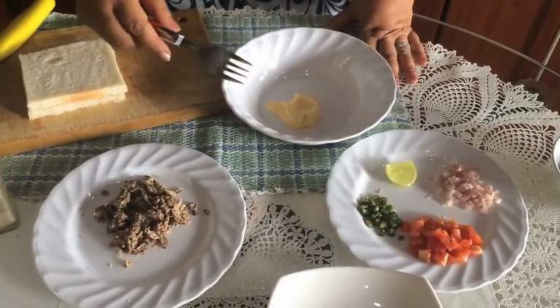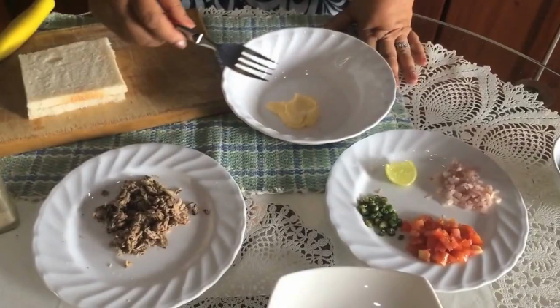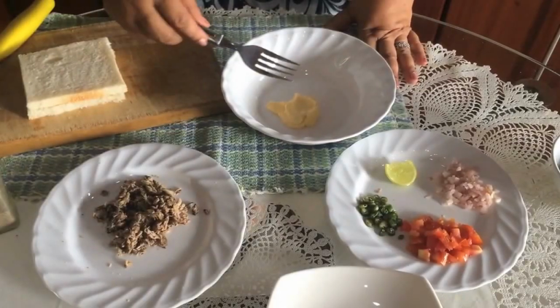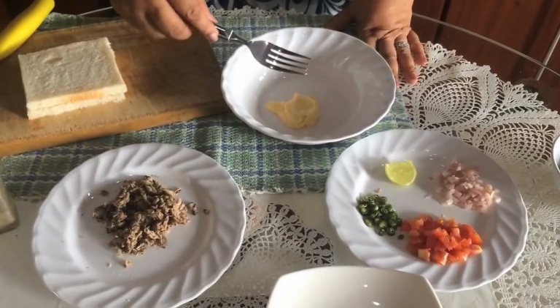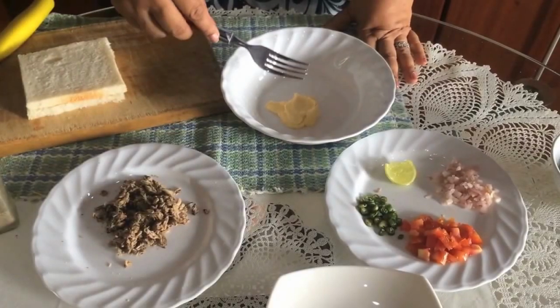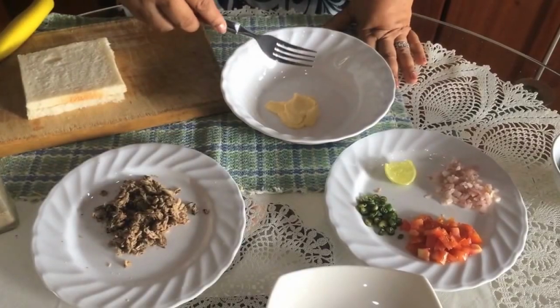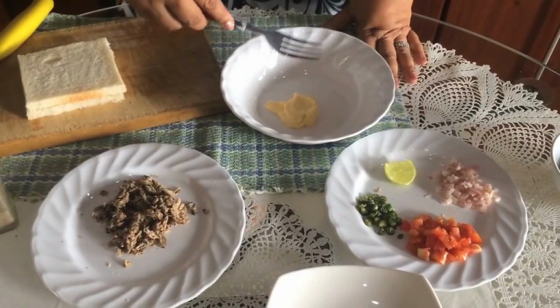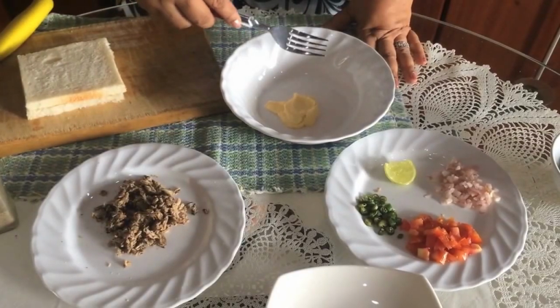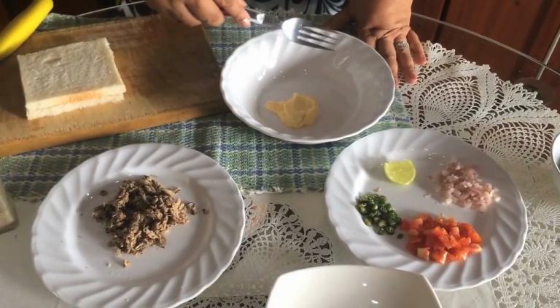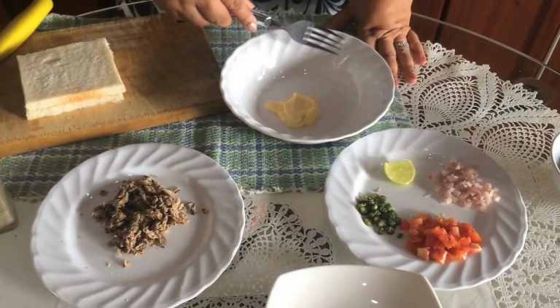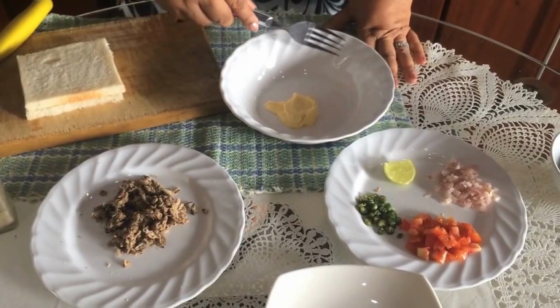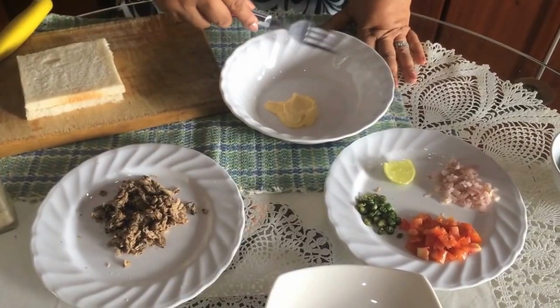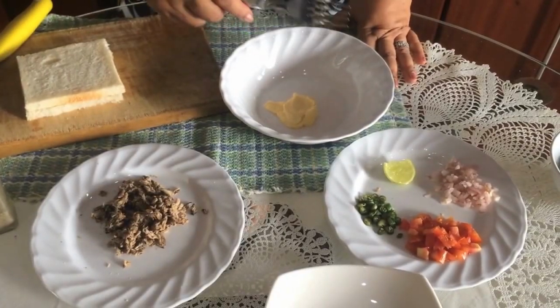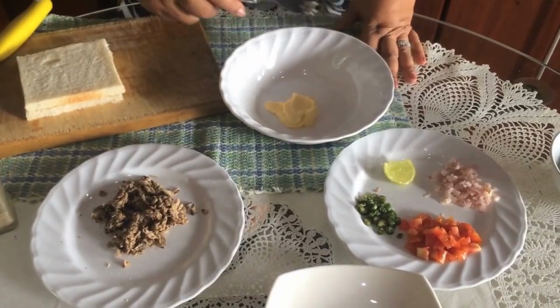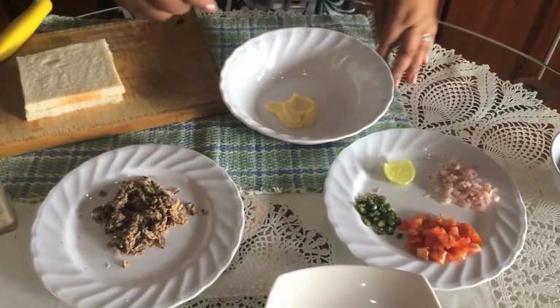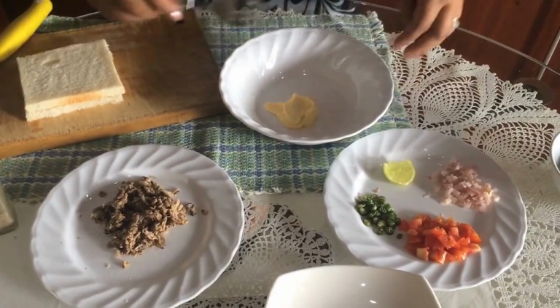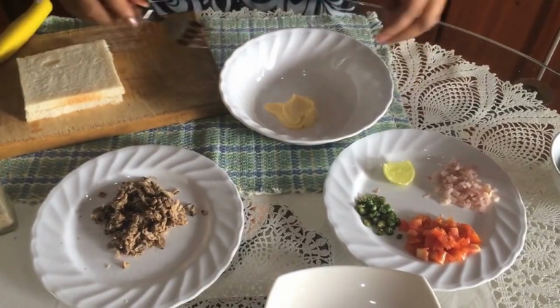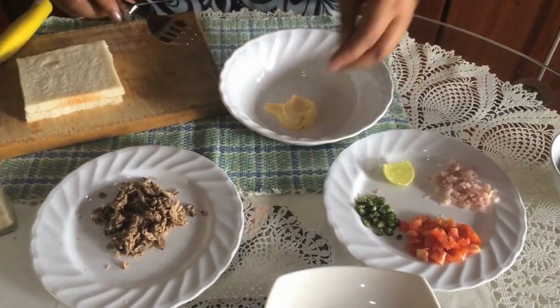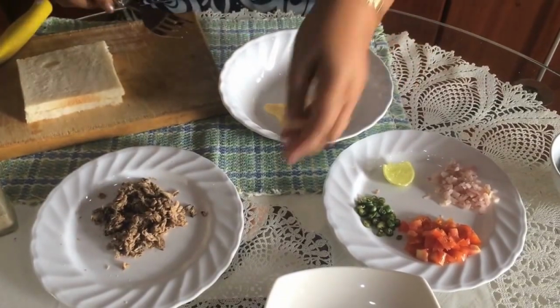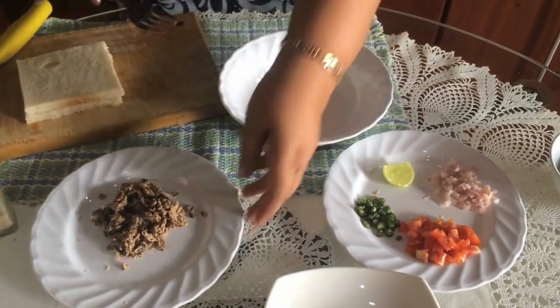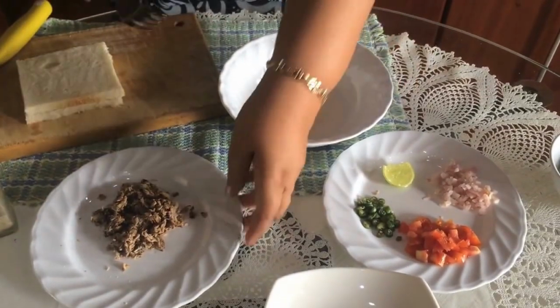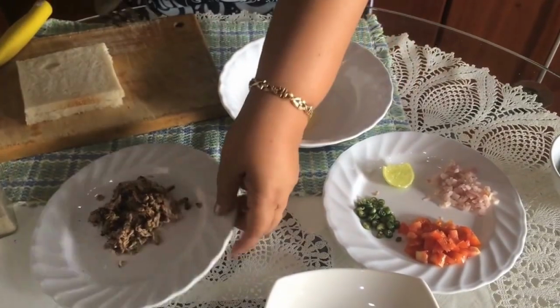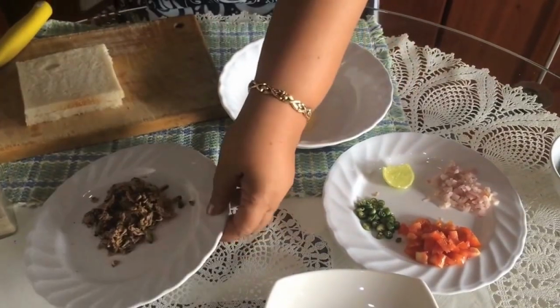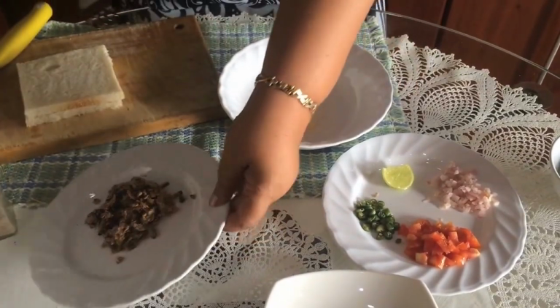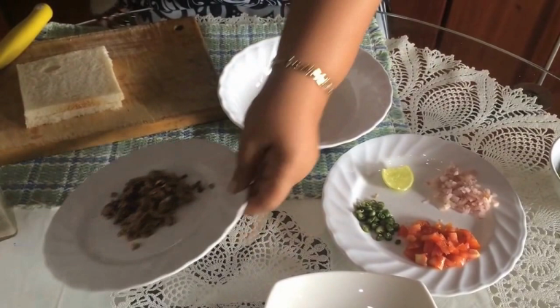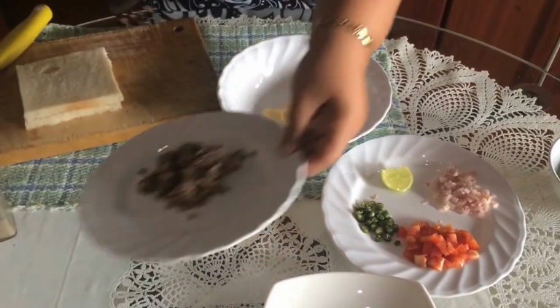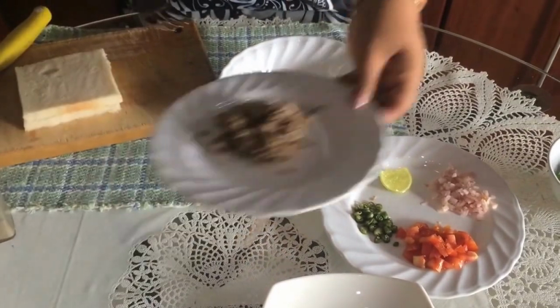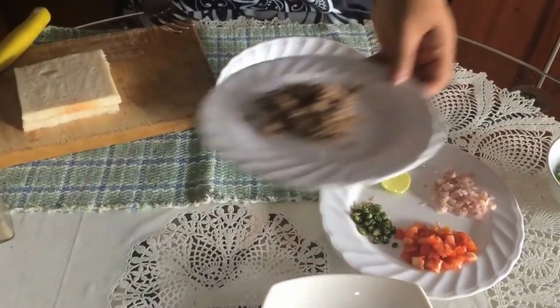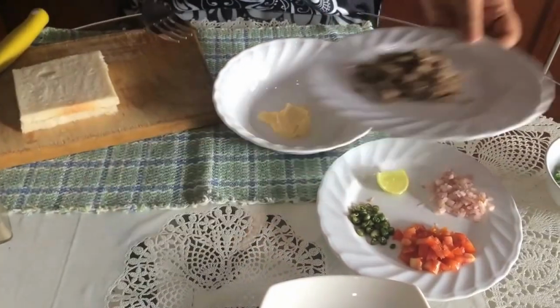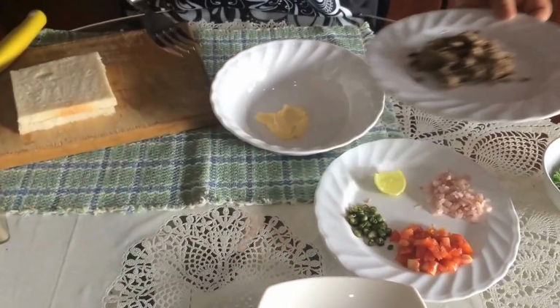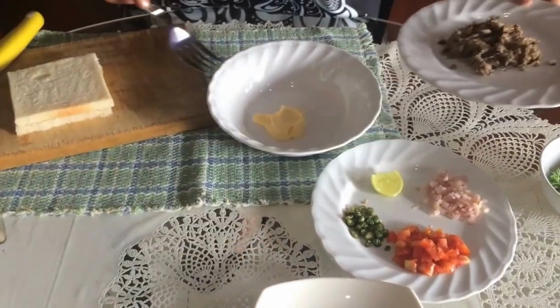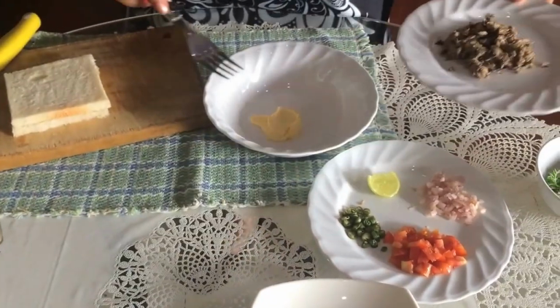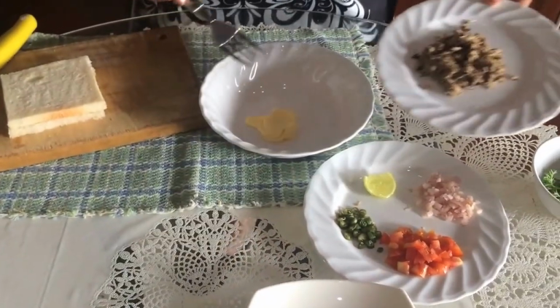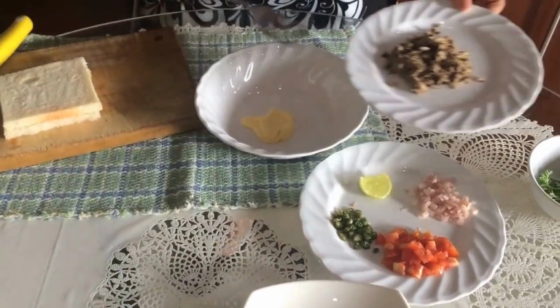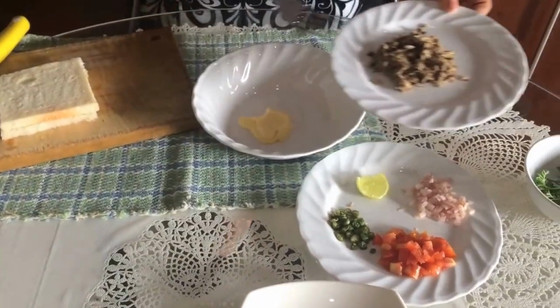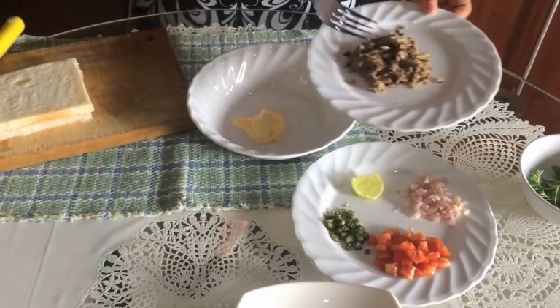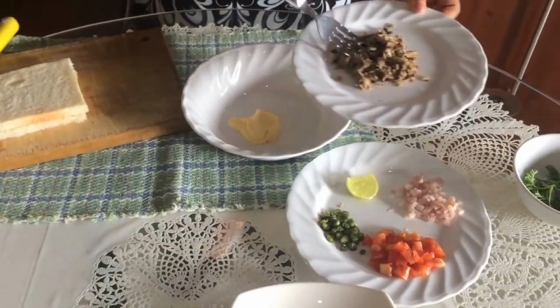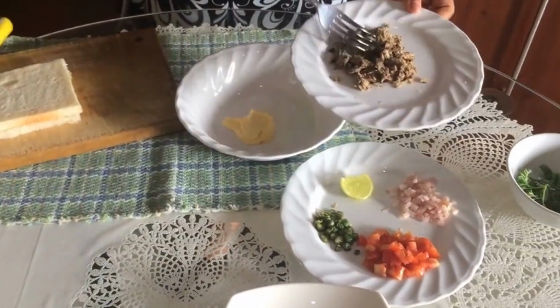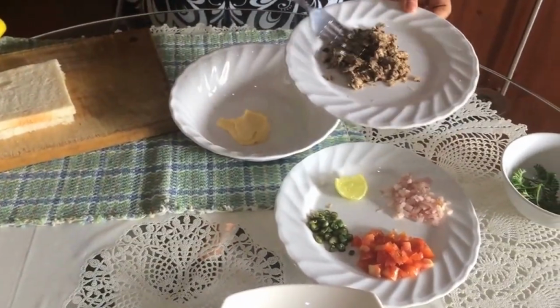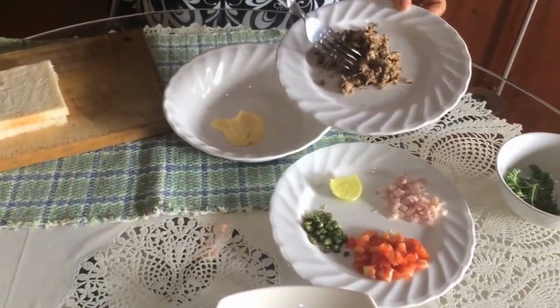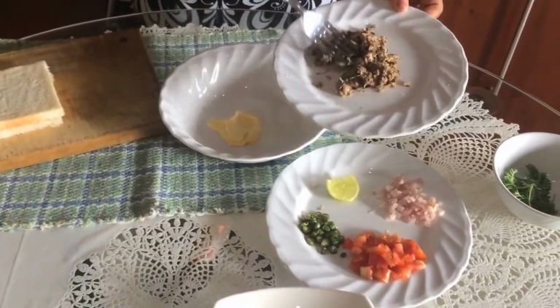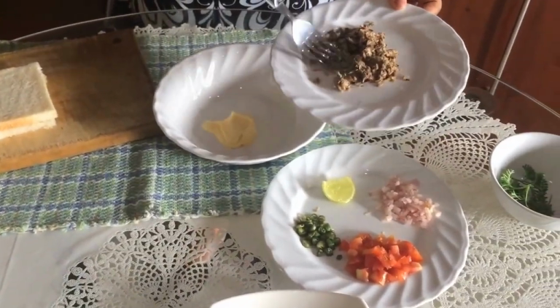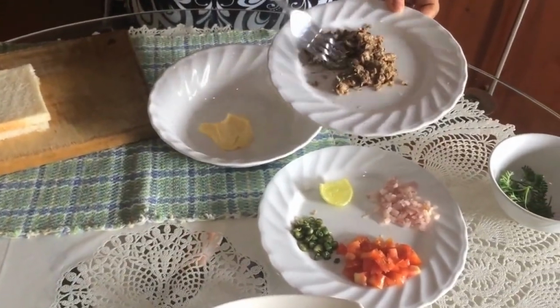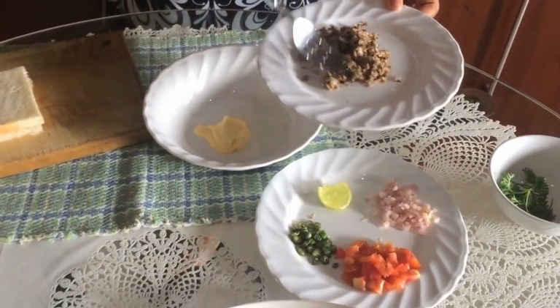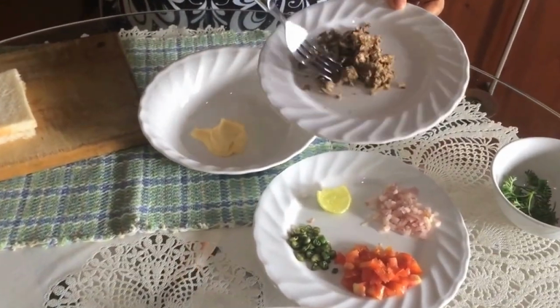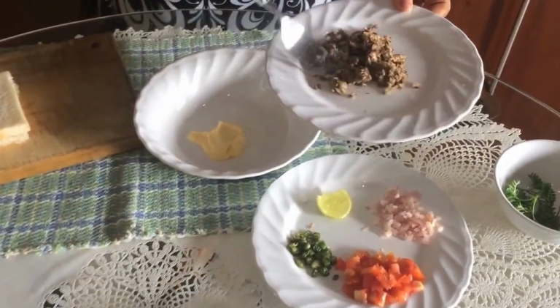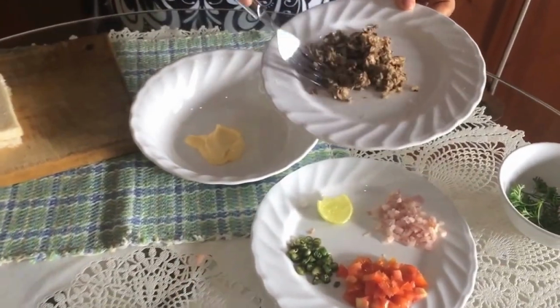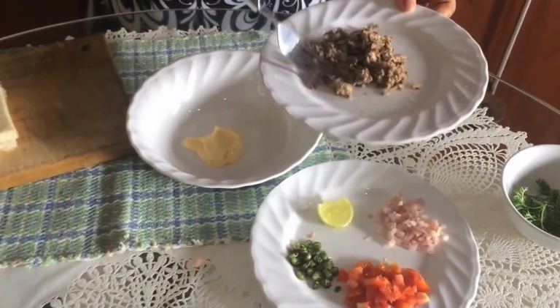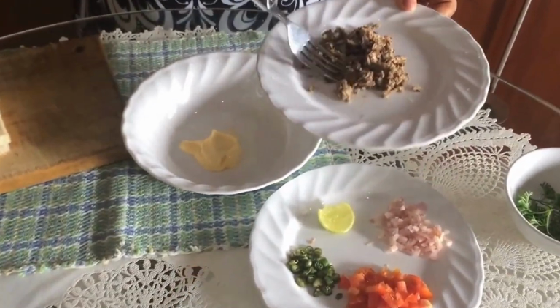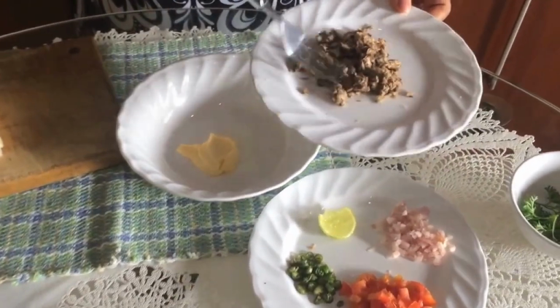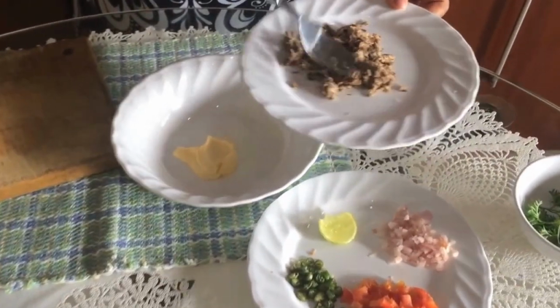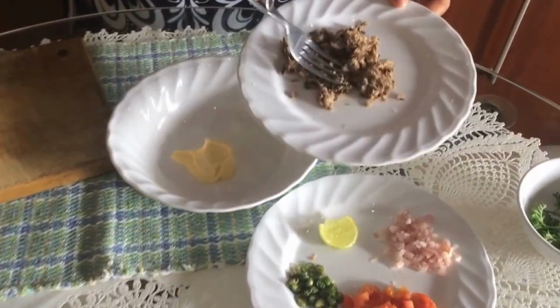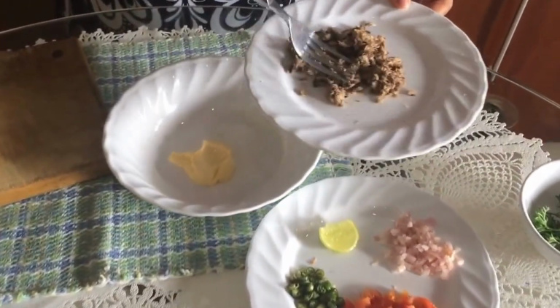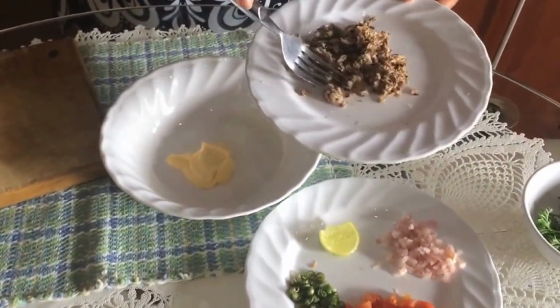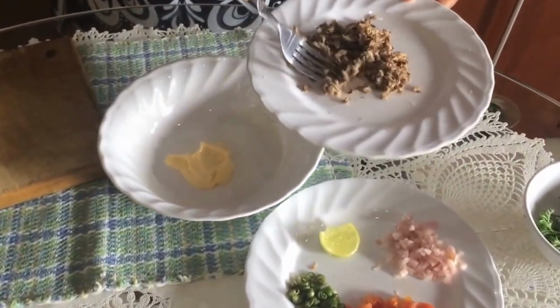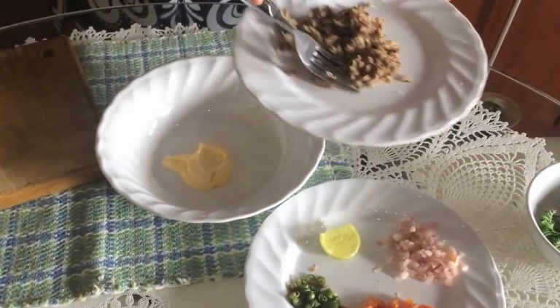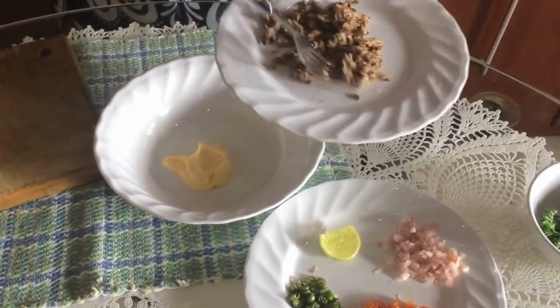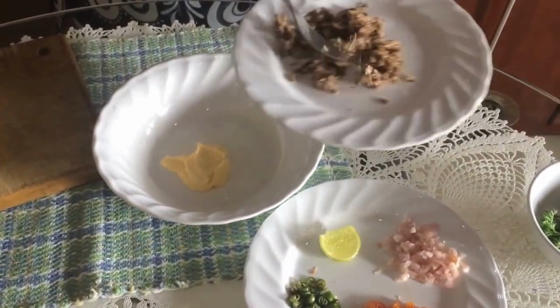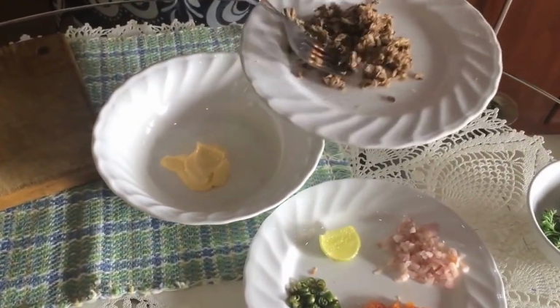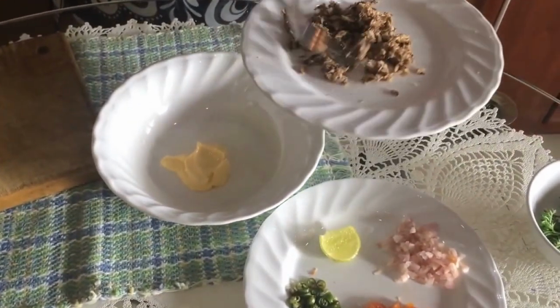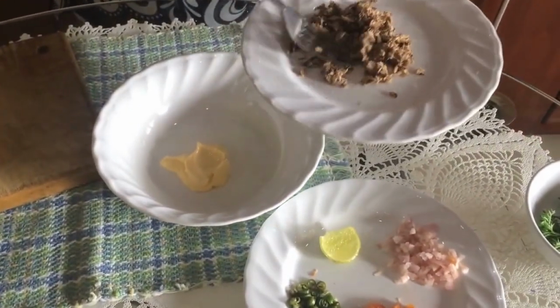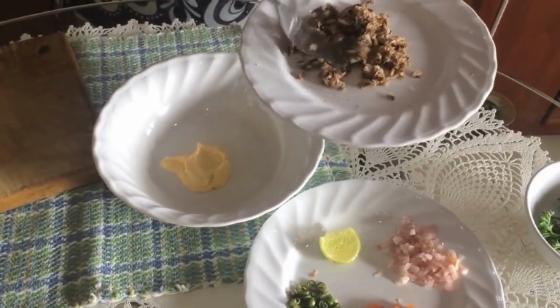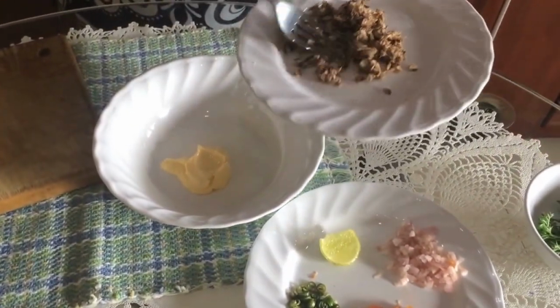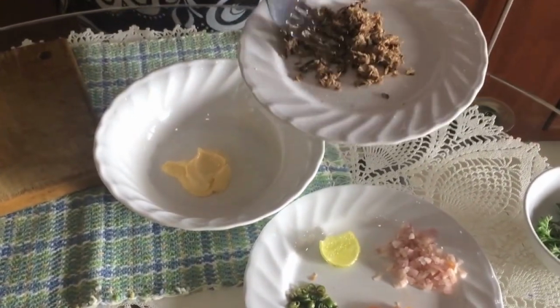Now we are making a butter. So we put the butter and we're making a sandwich.